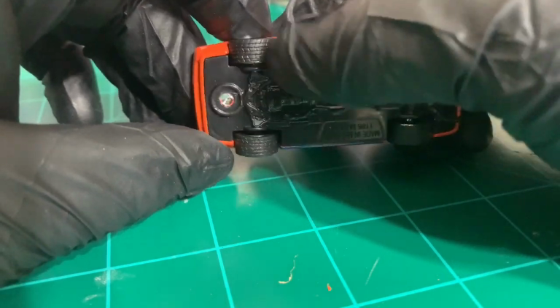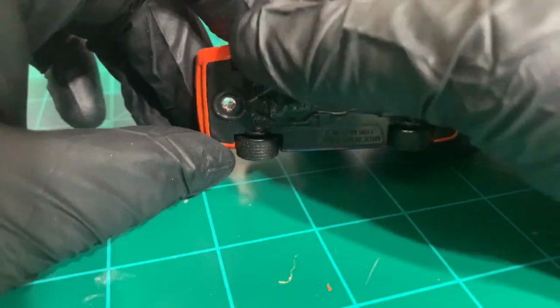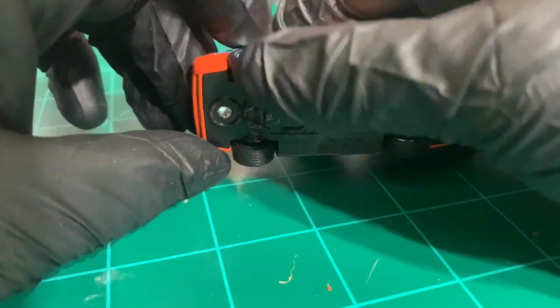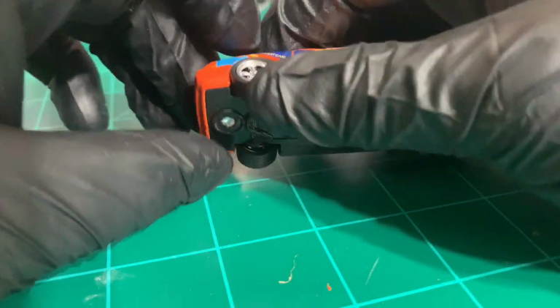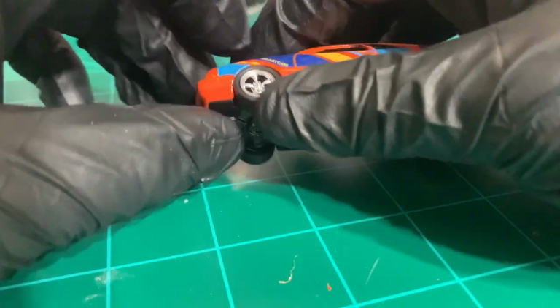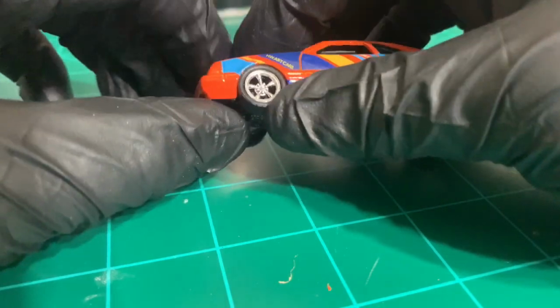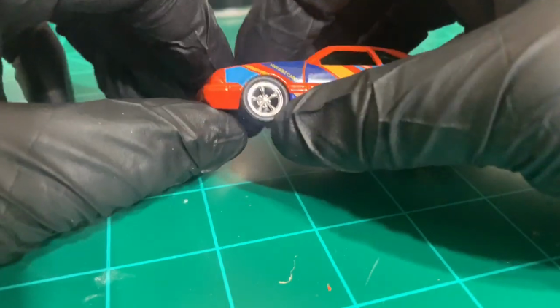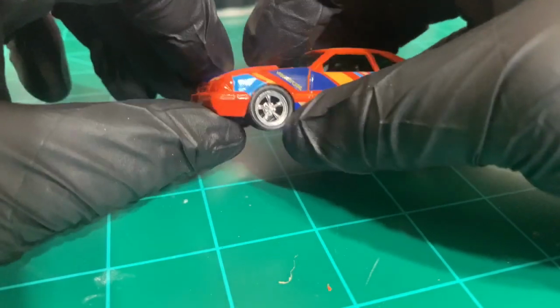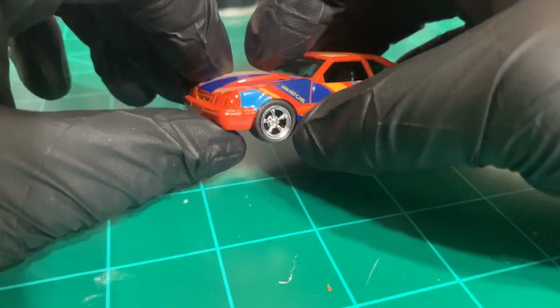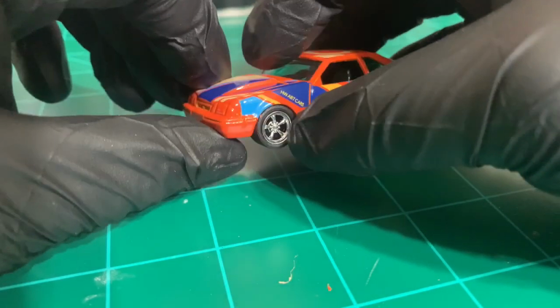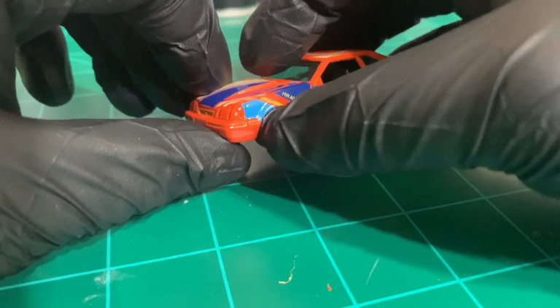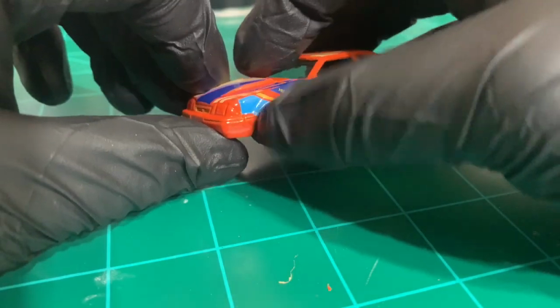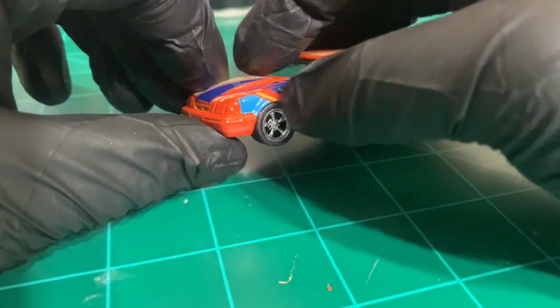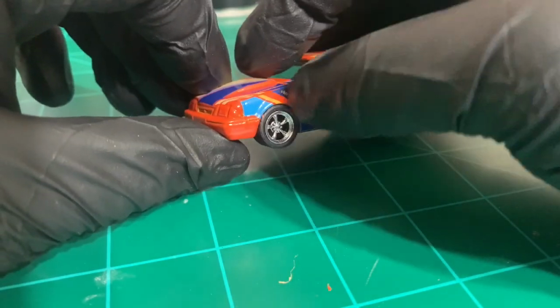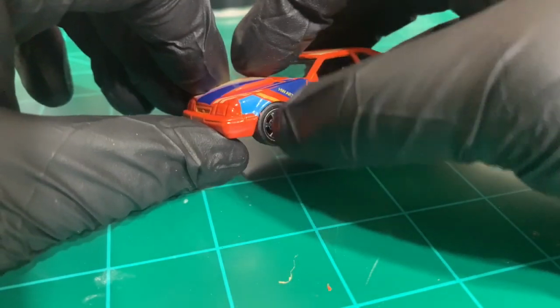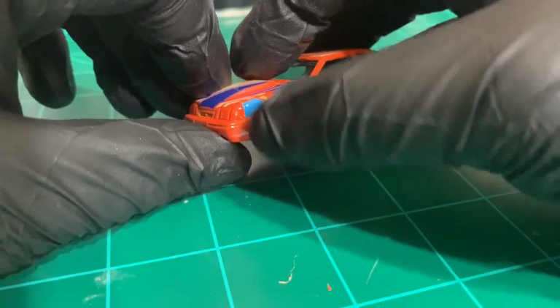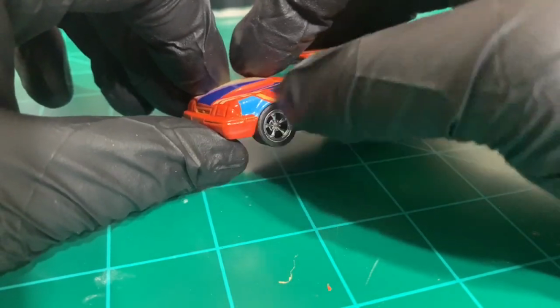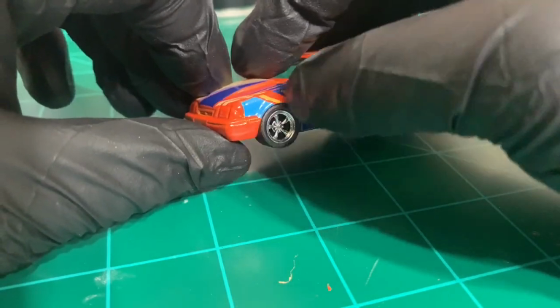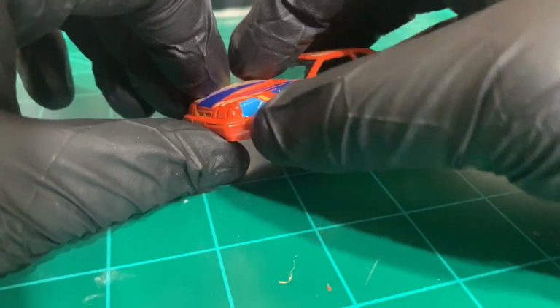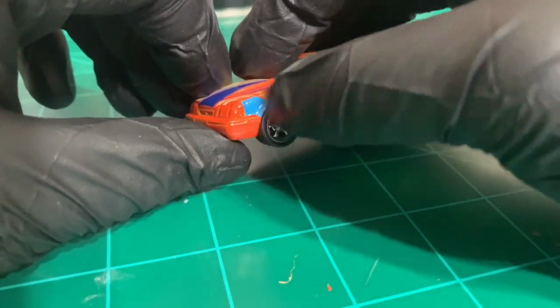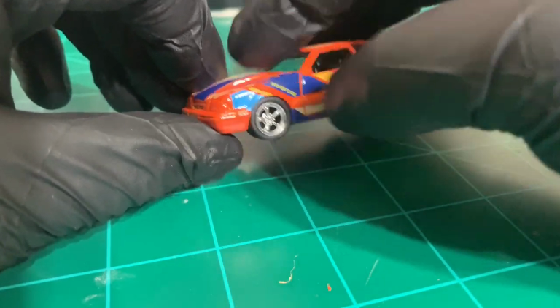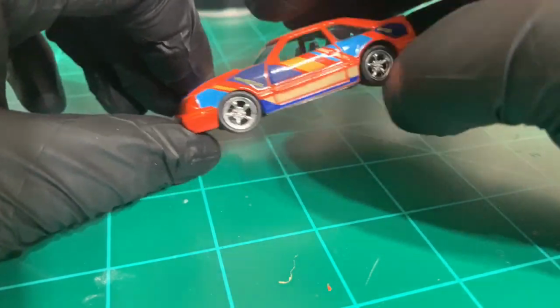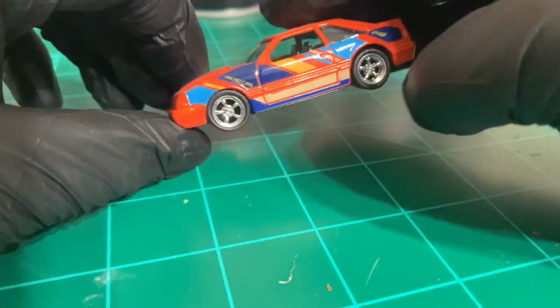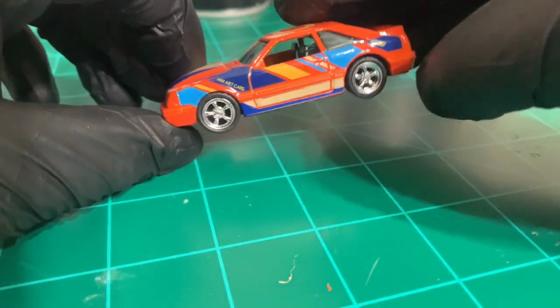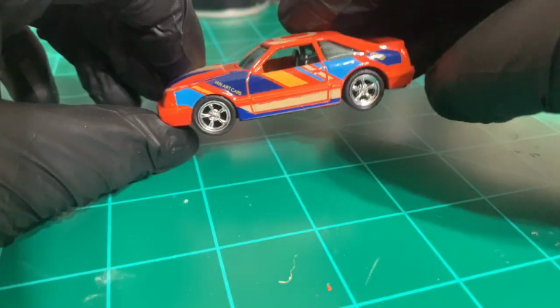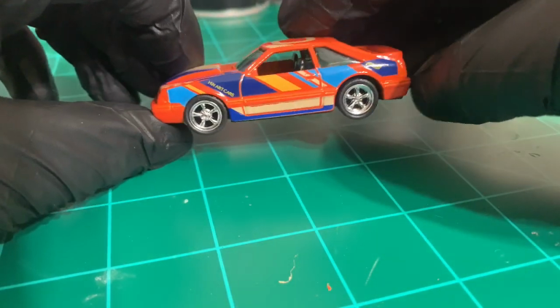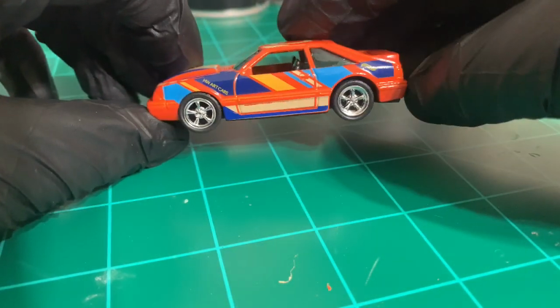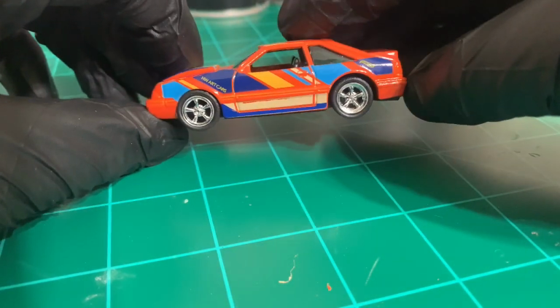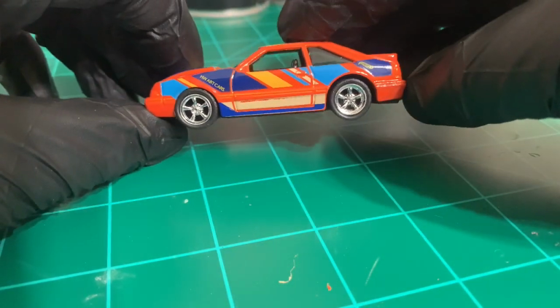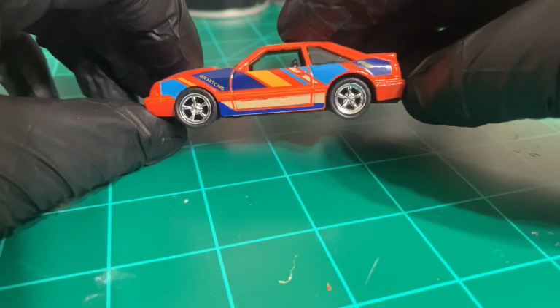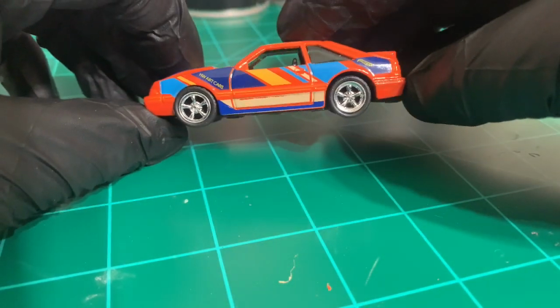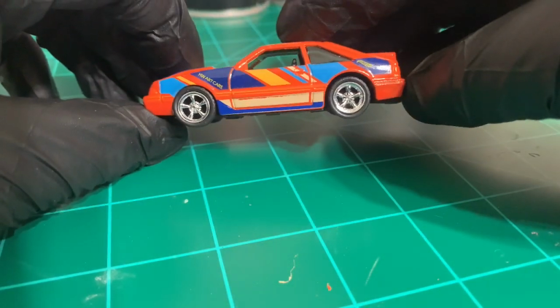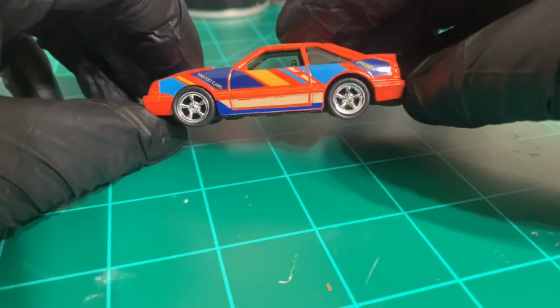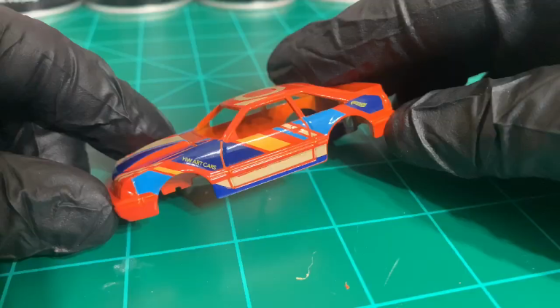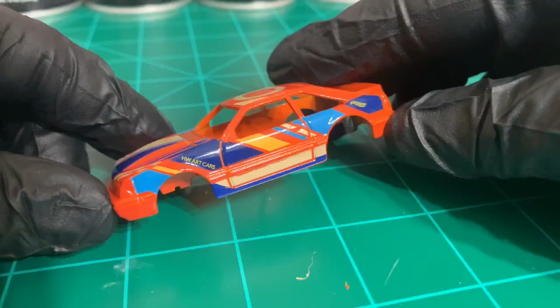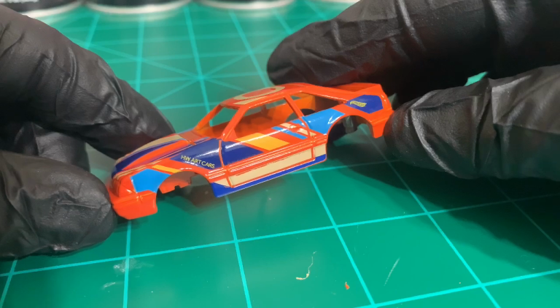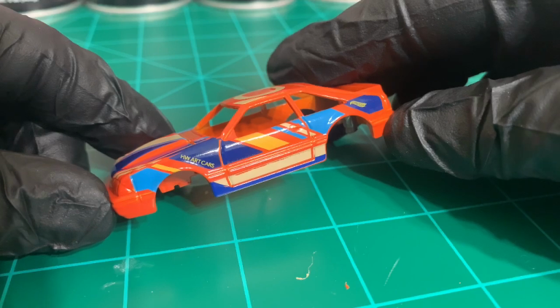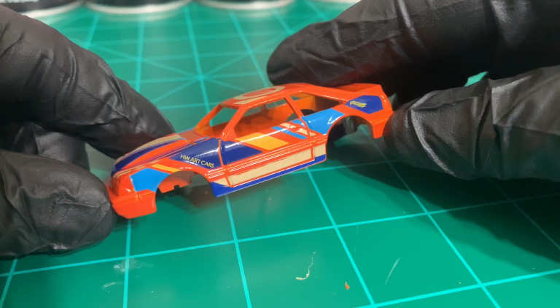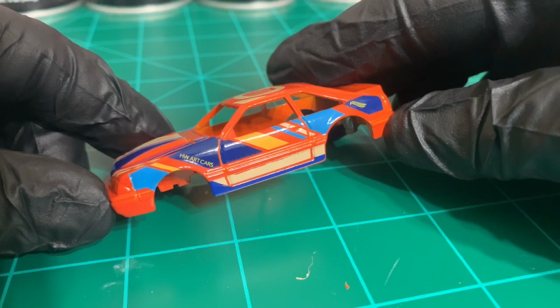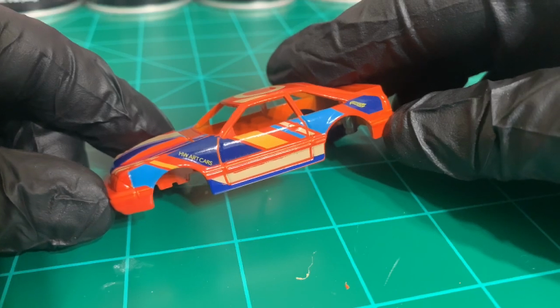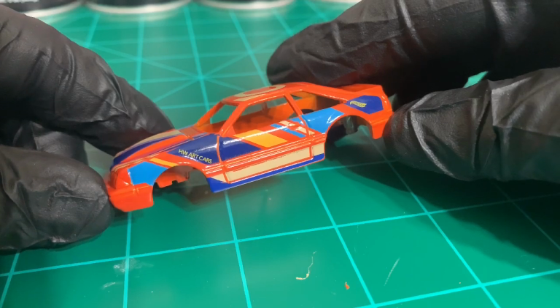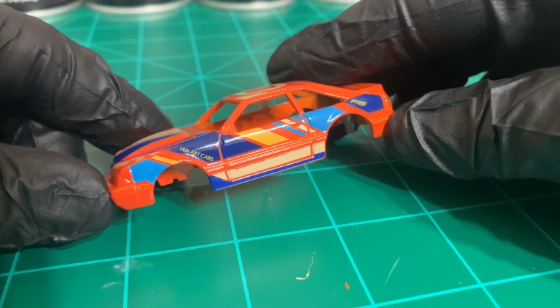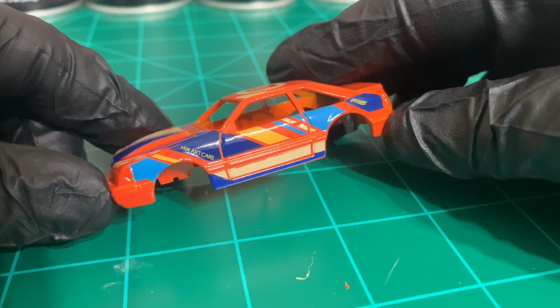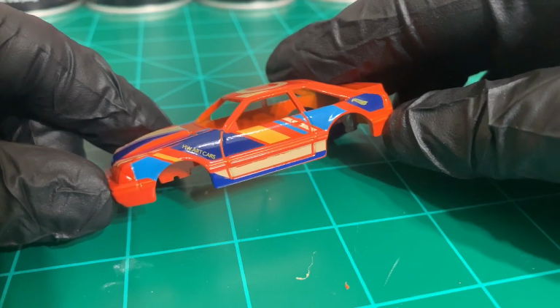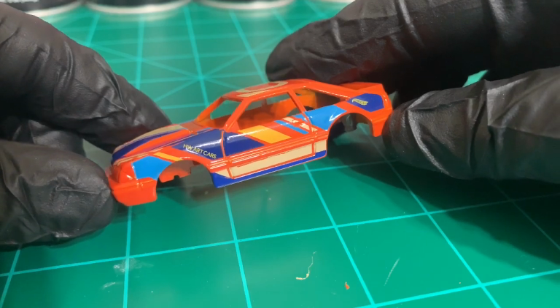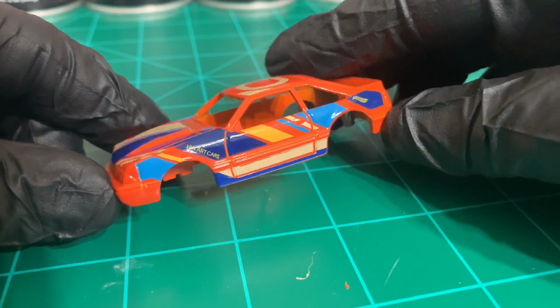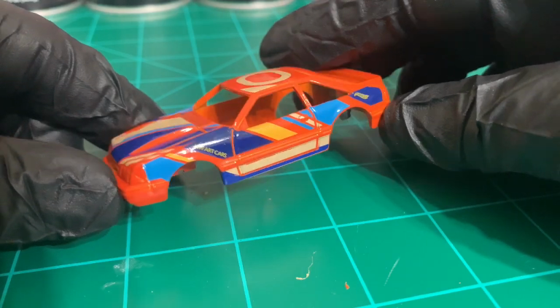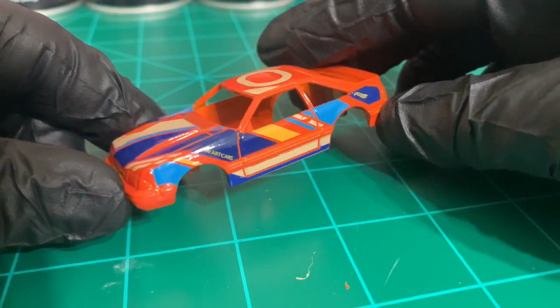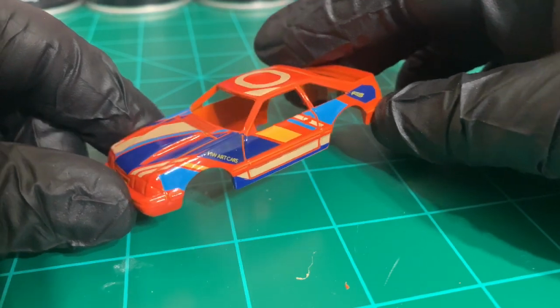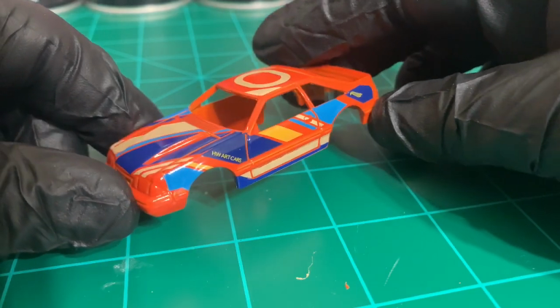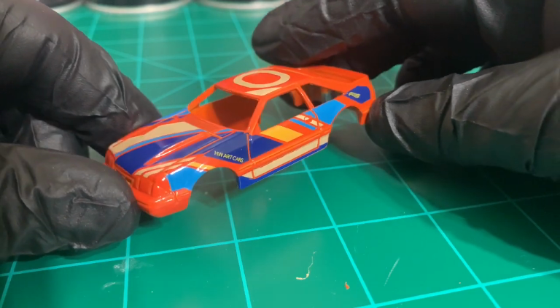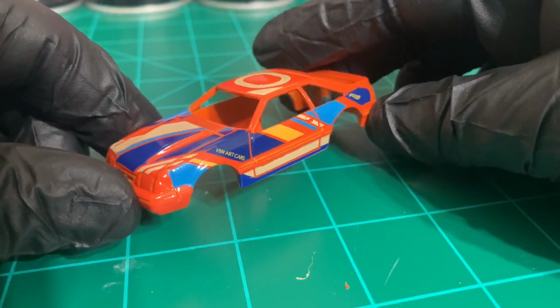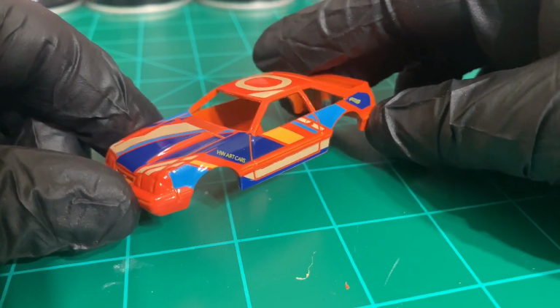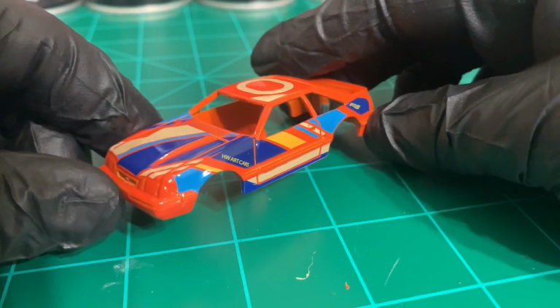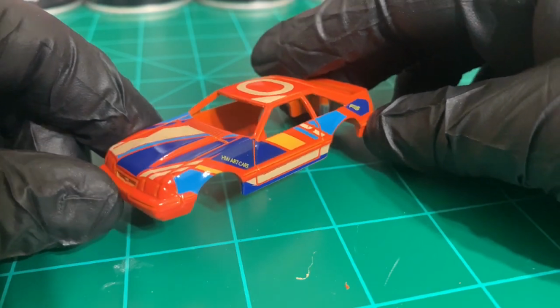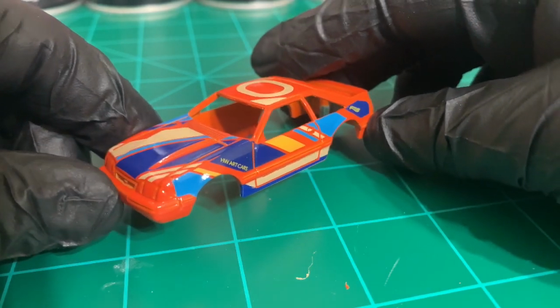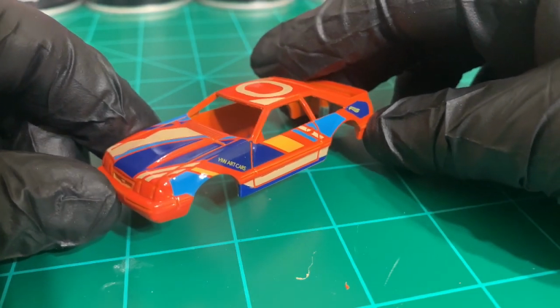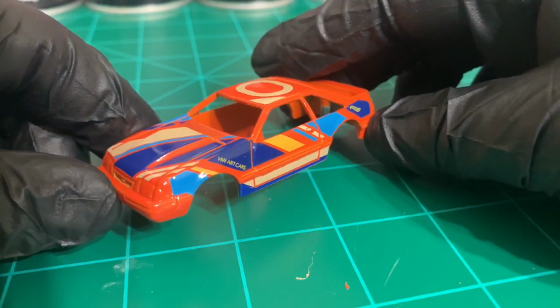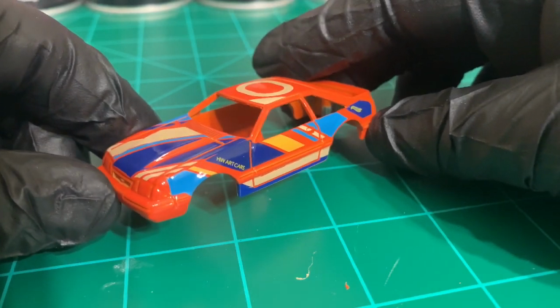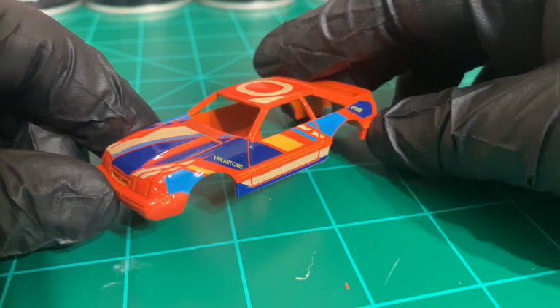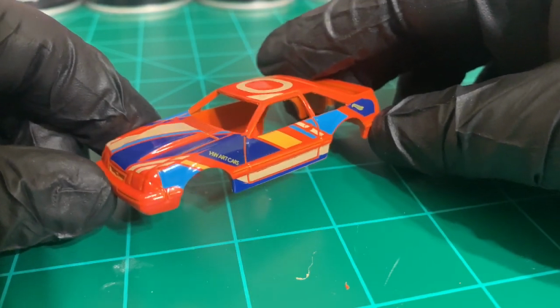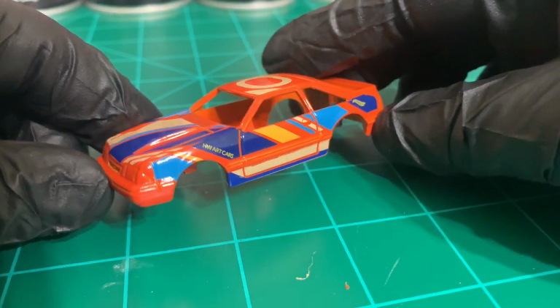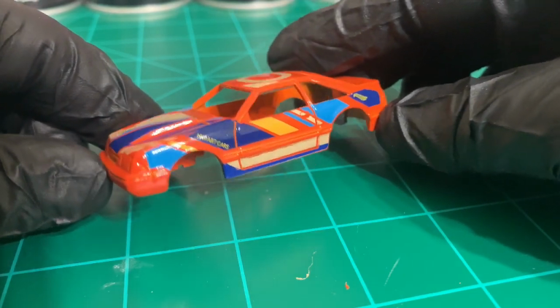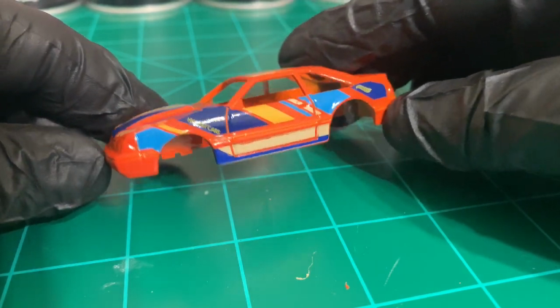Before I start cutting away at anything else, let's get this scuffed up with the wire brush and put in the stripper.